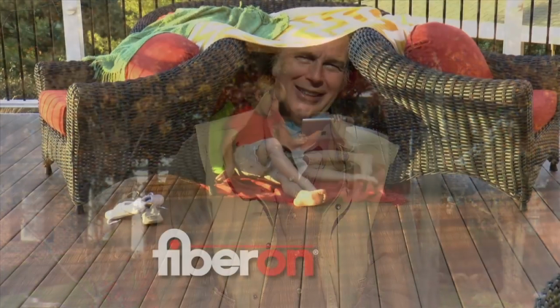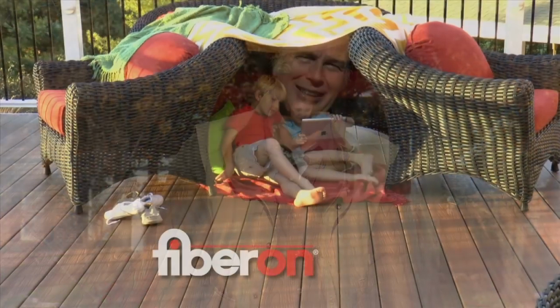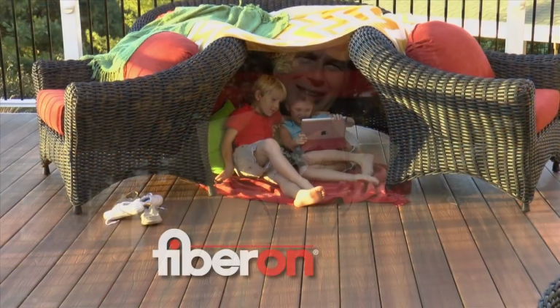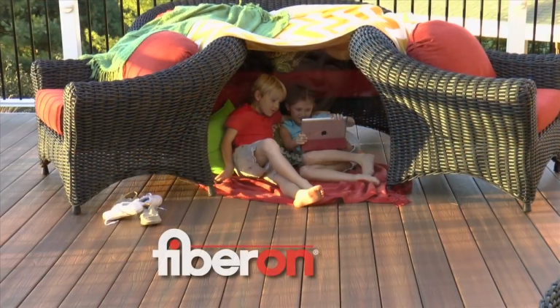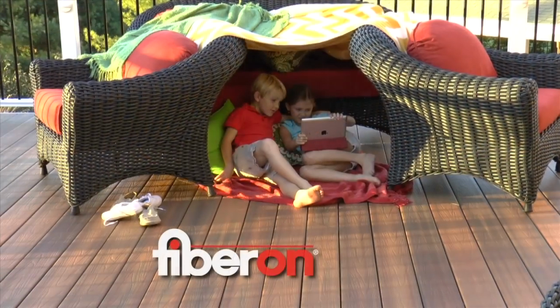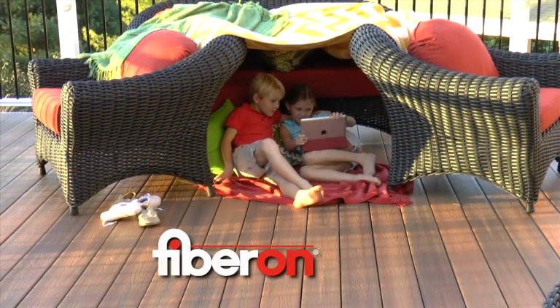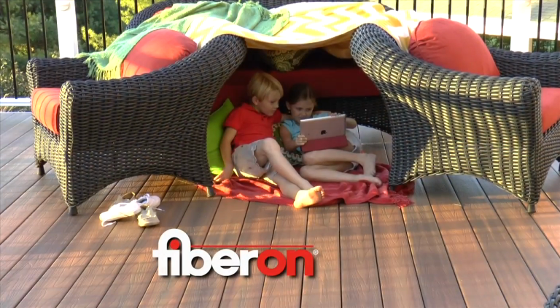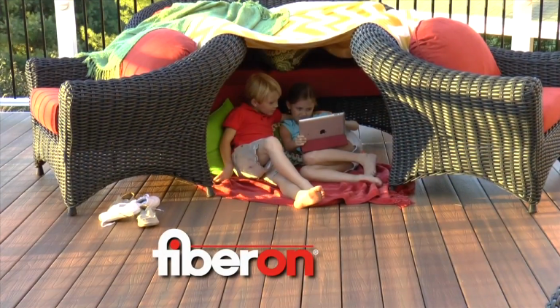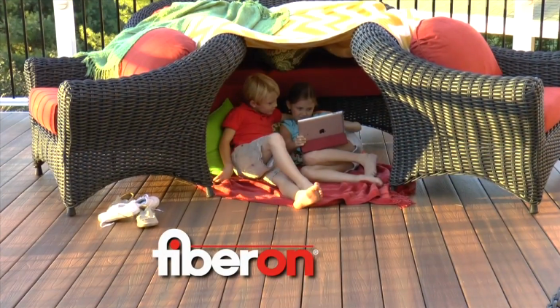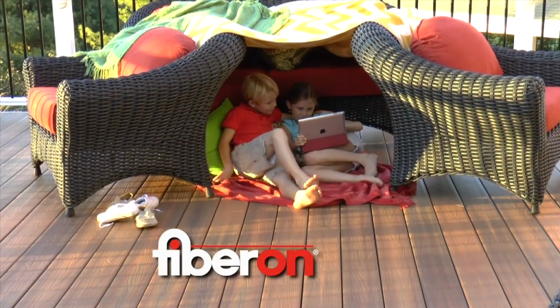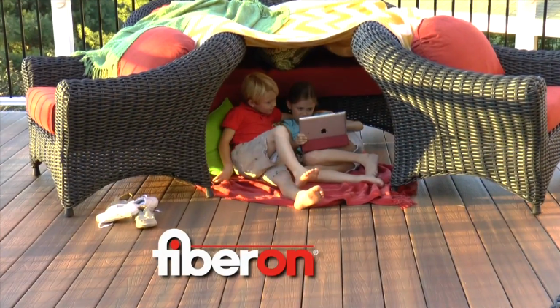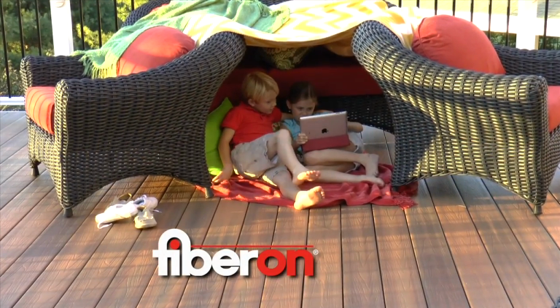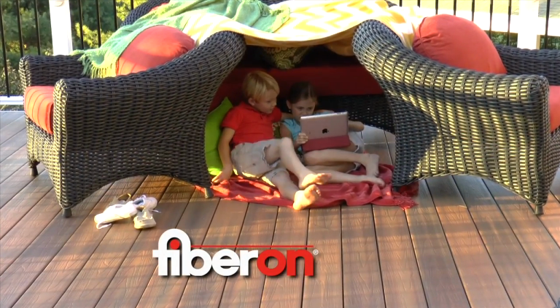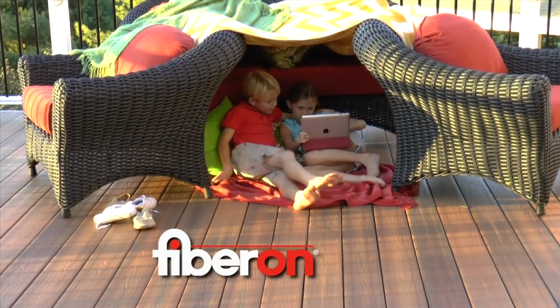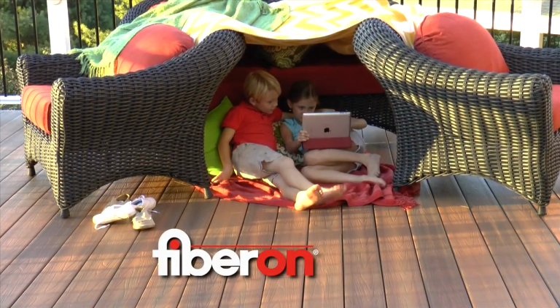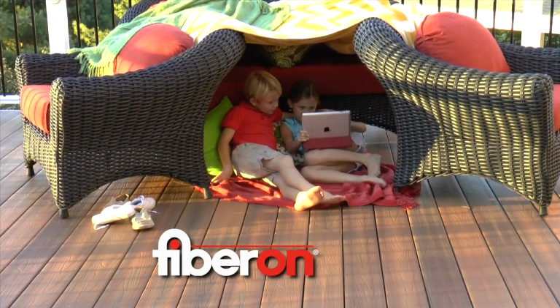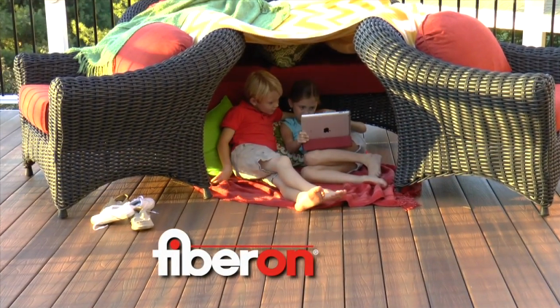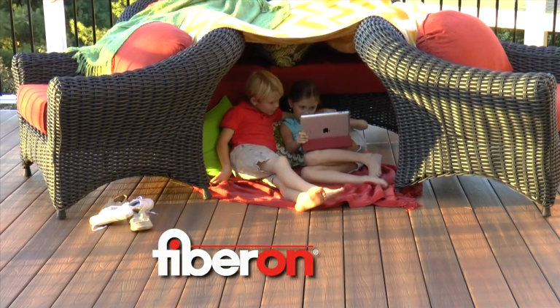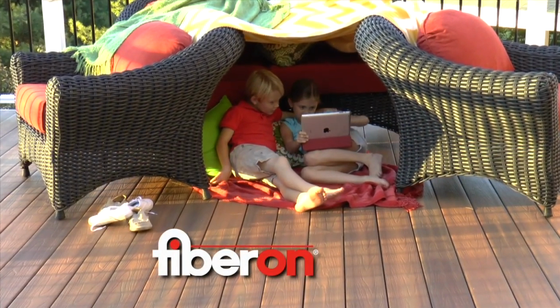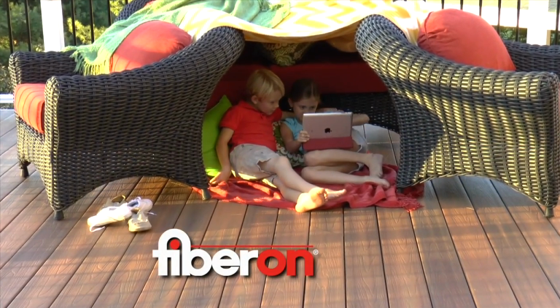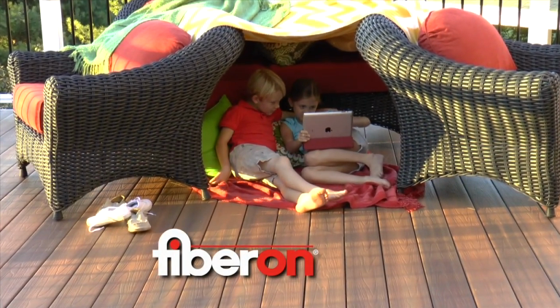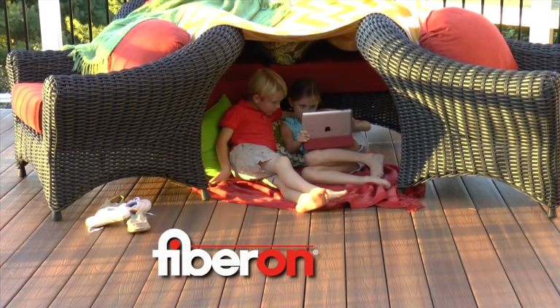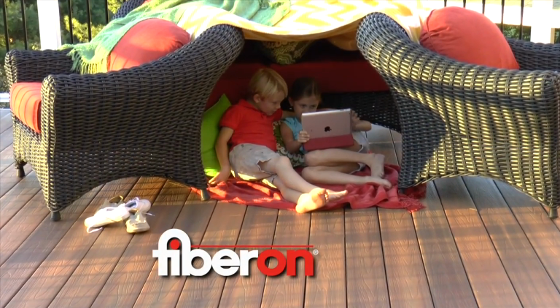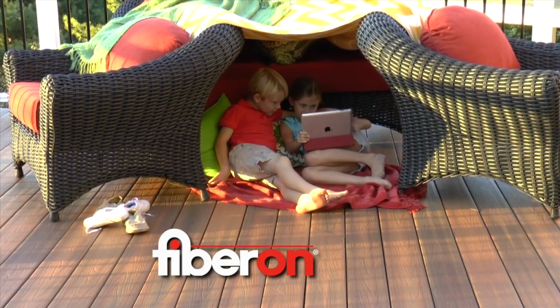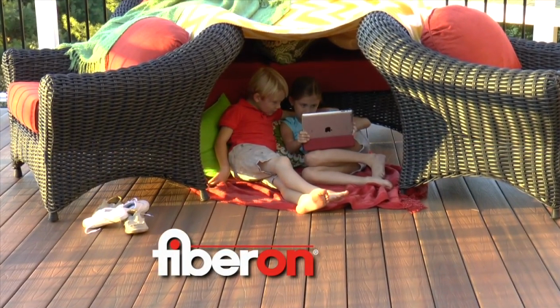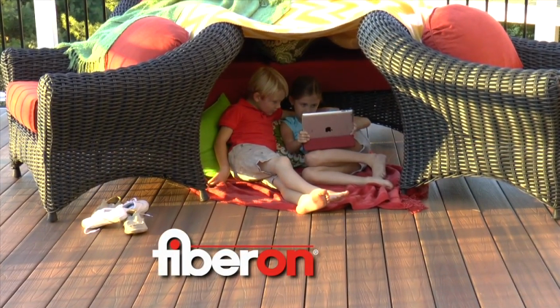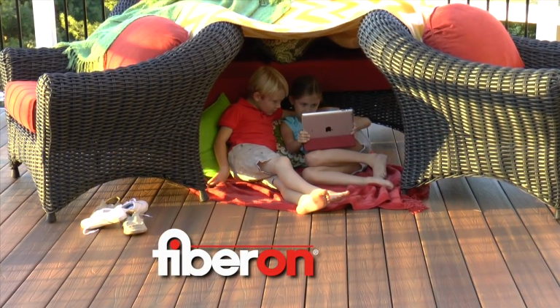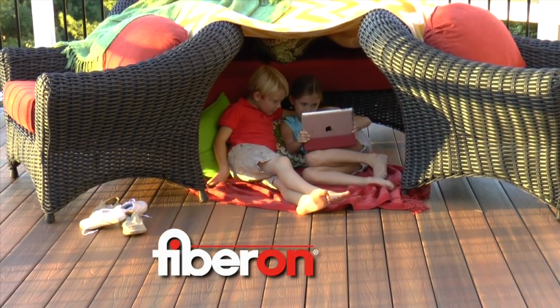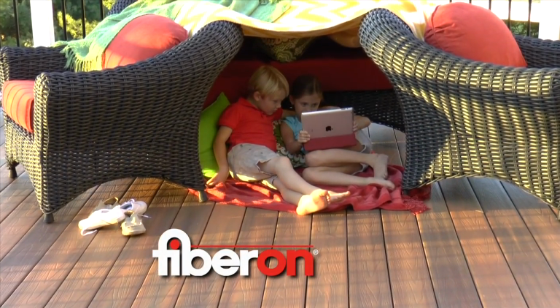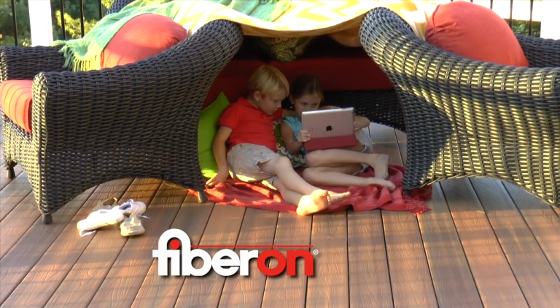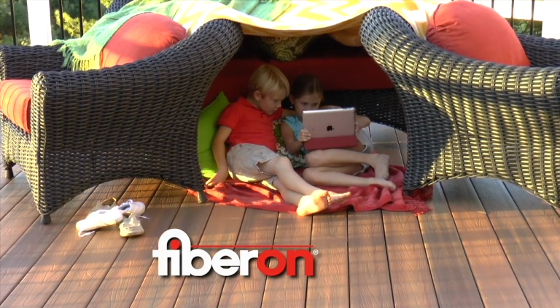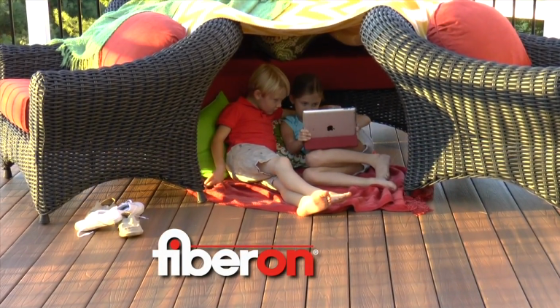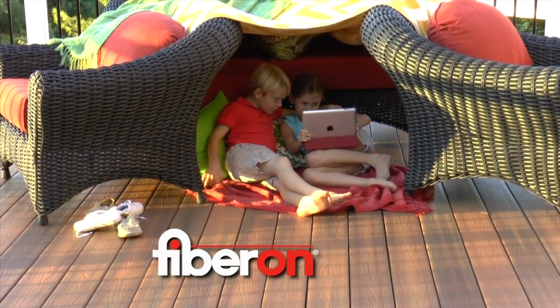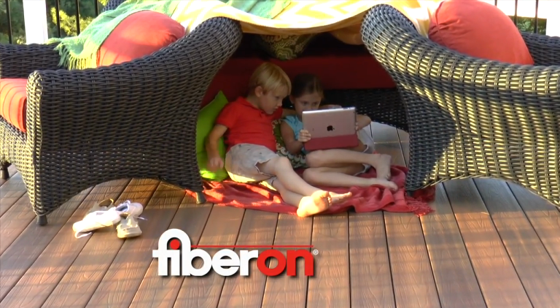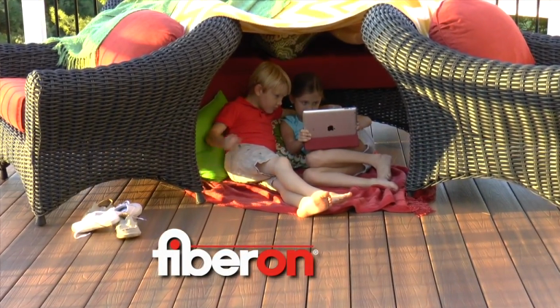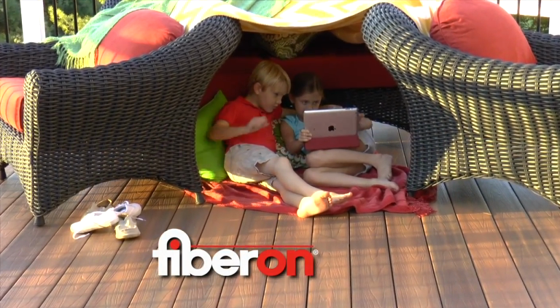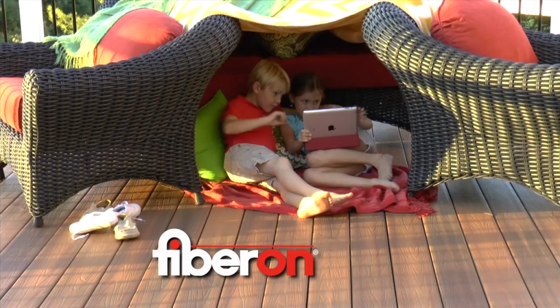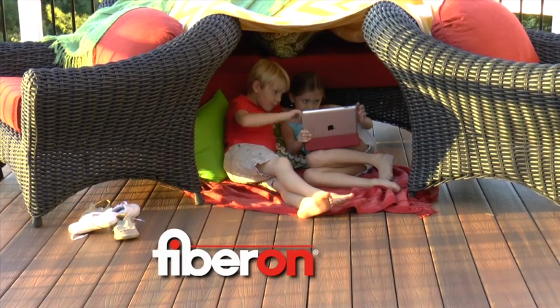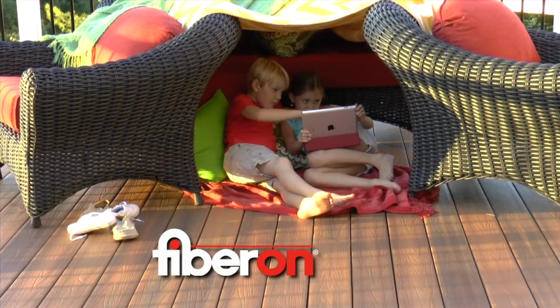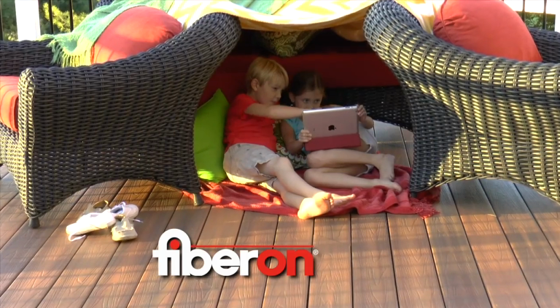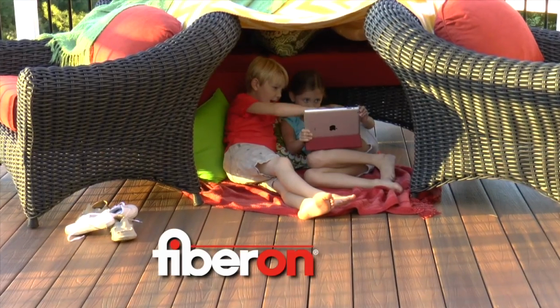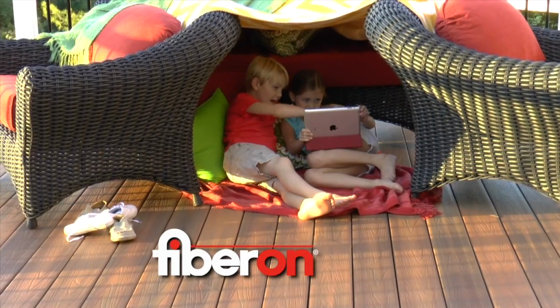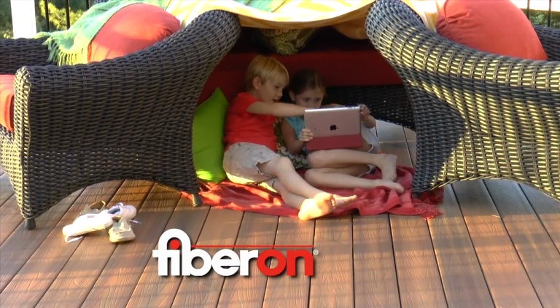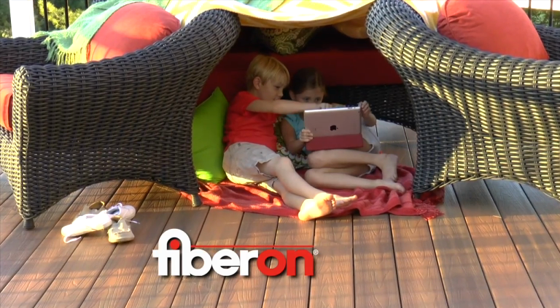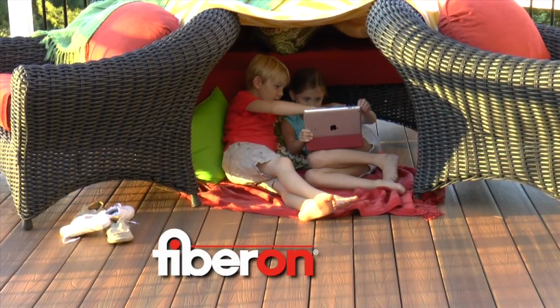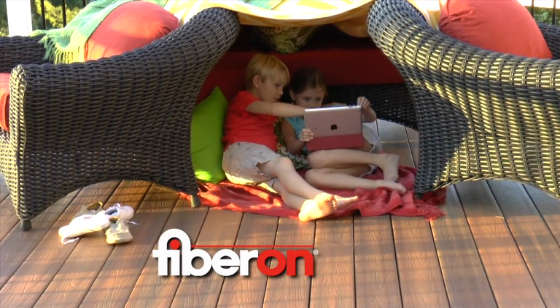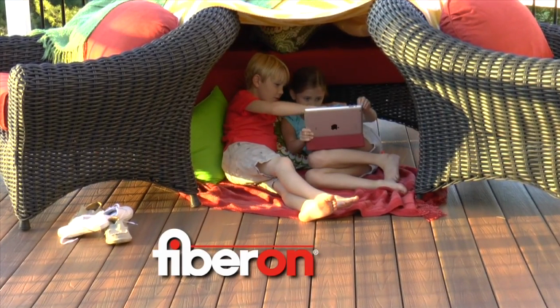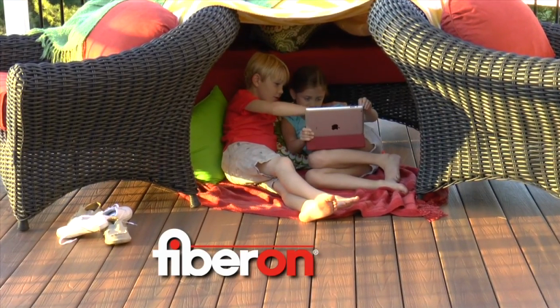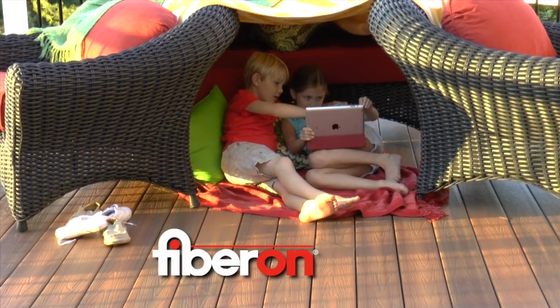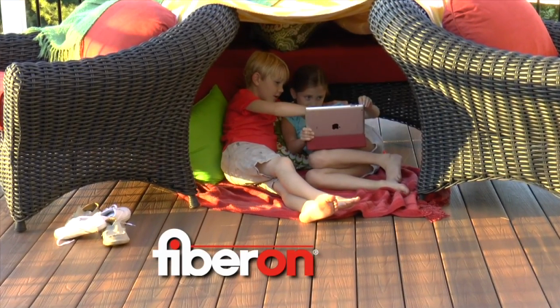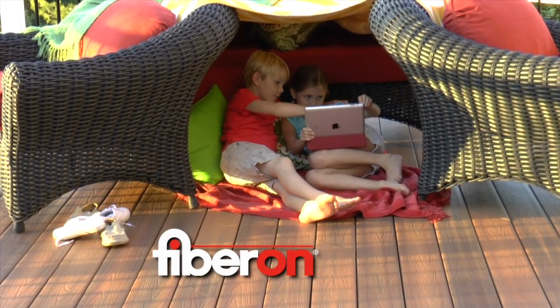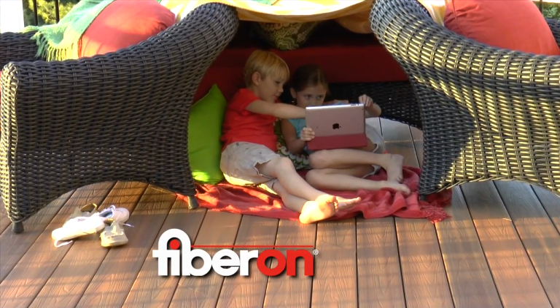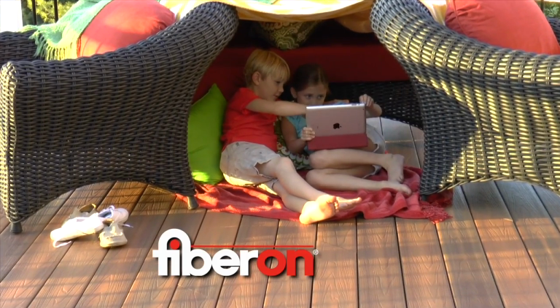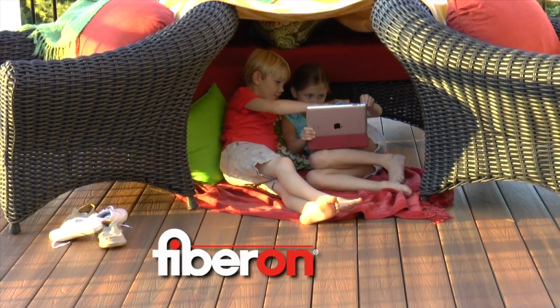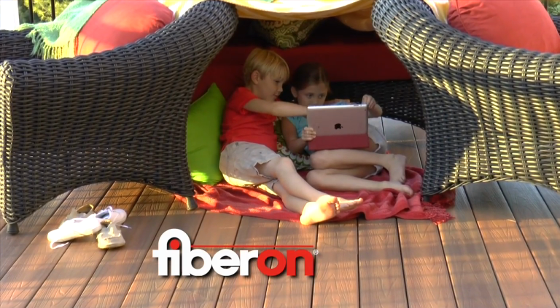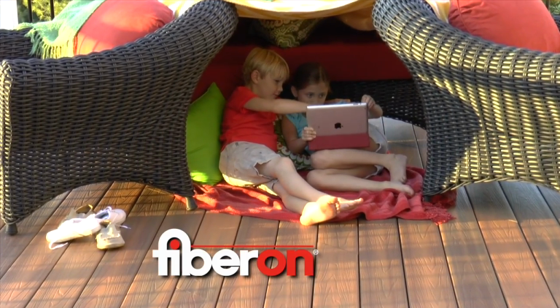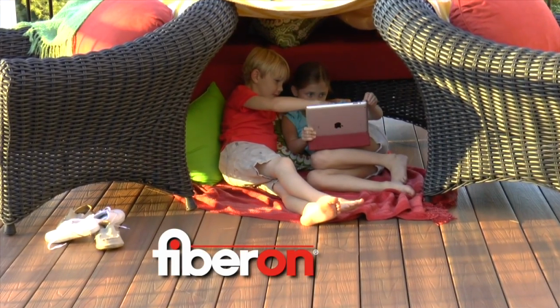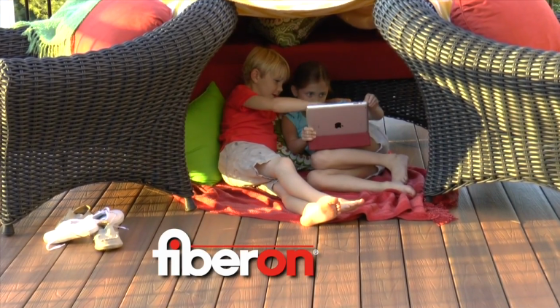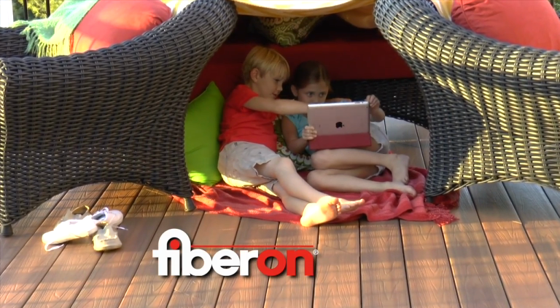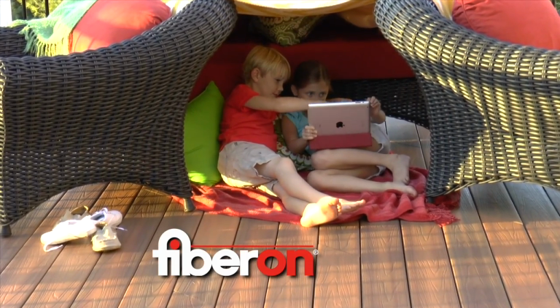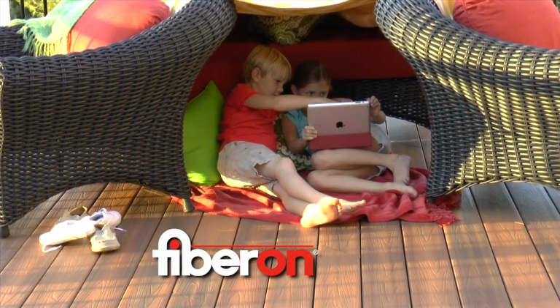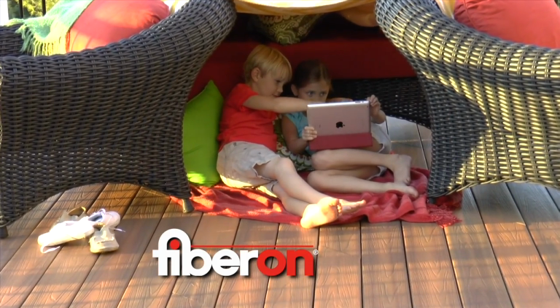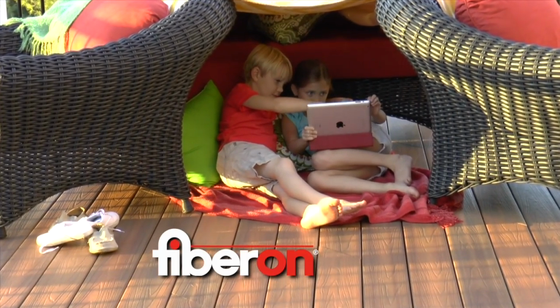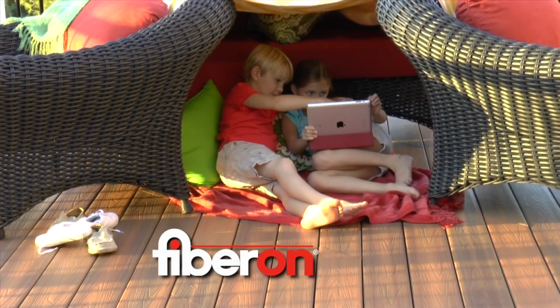I love Fiberon products, but of course there's a lot of competition out there. People do pick out the Fiberon.